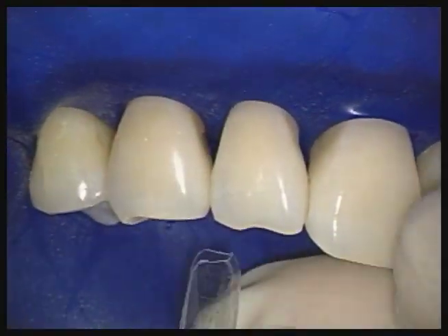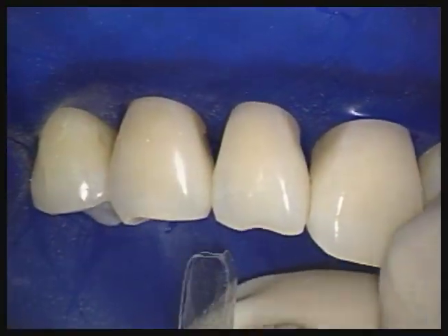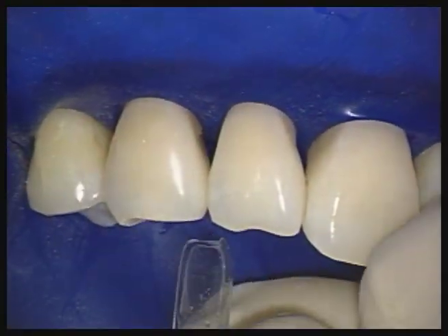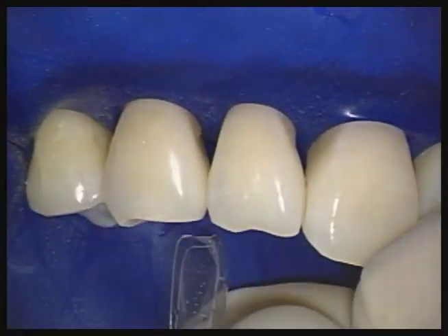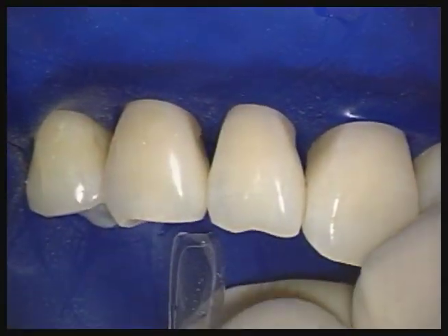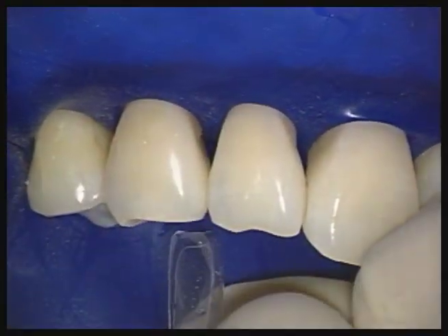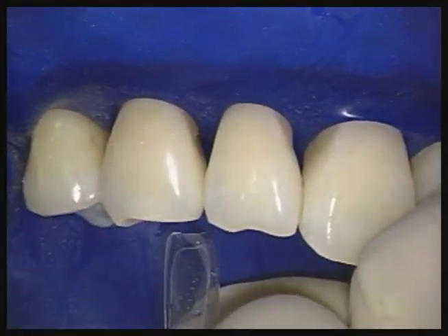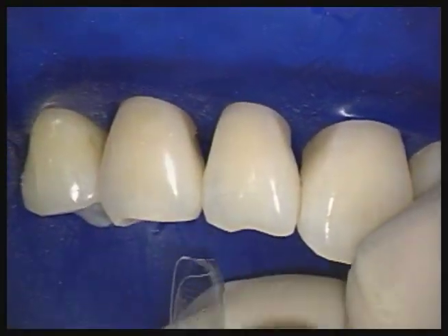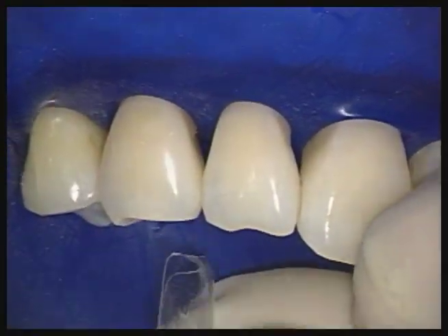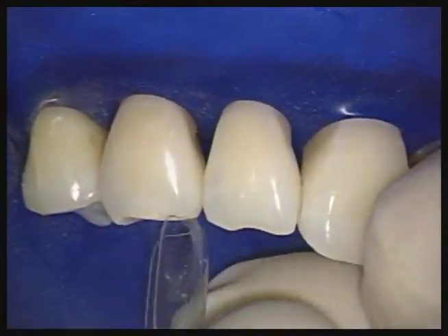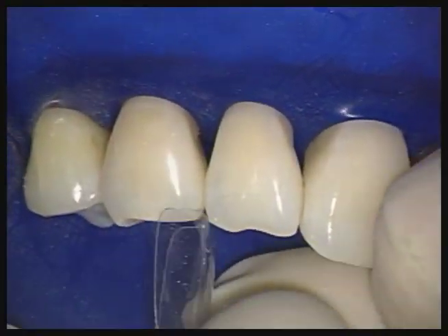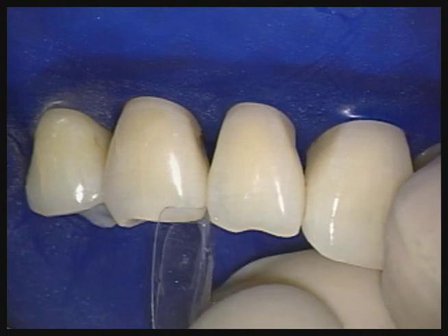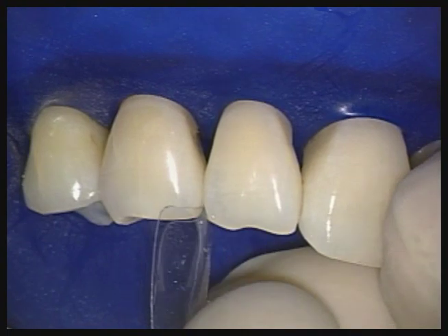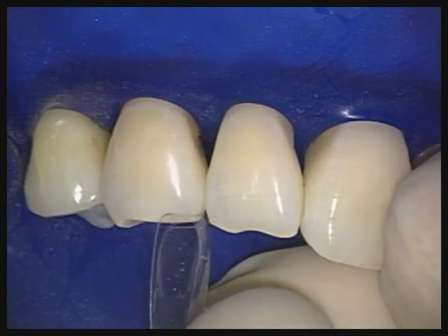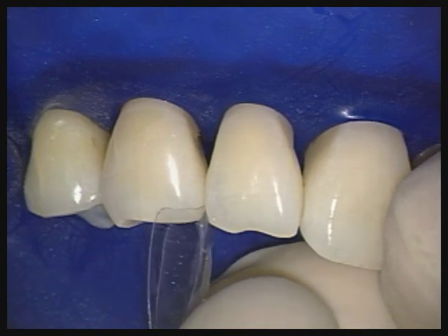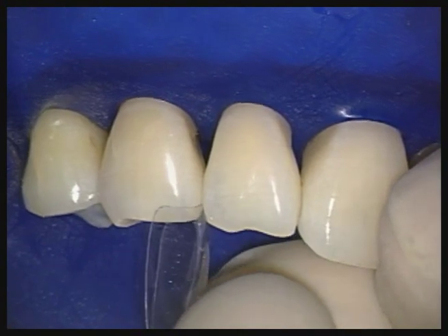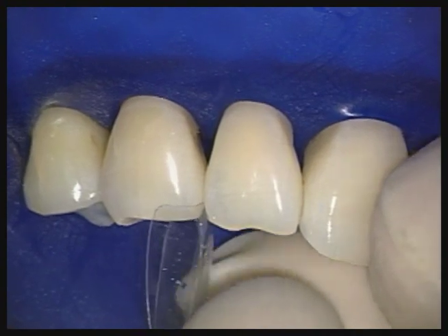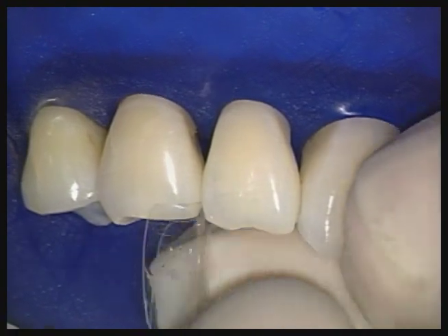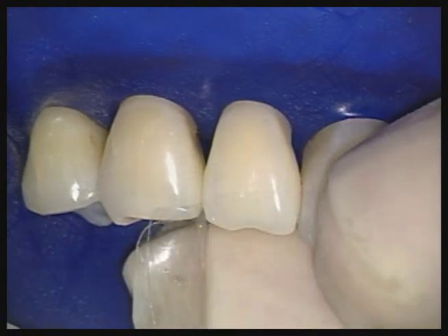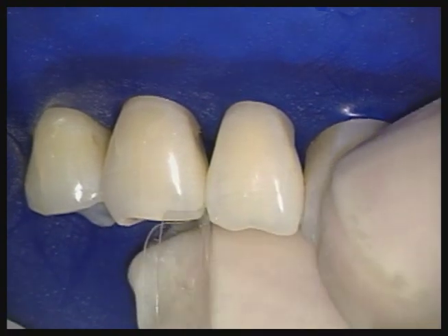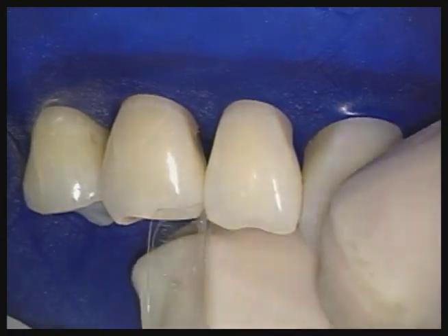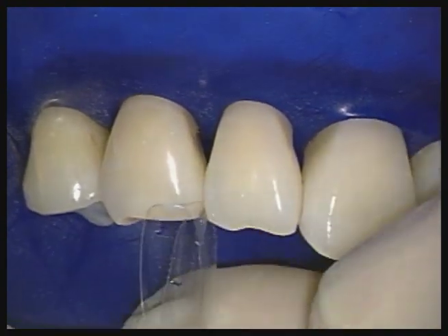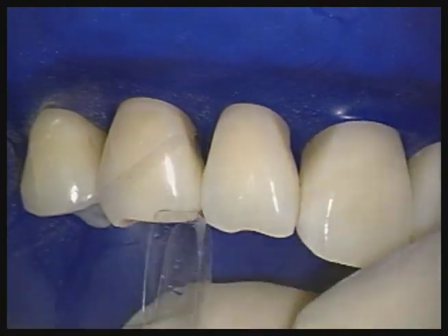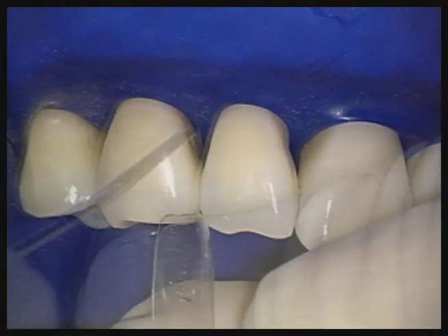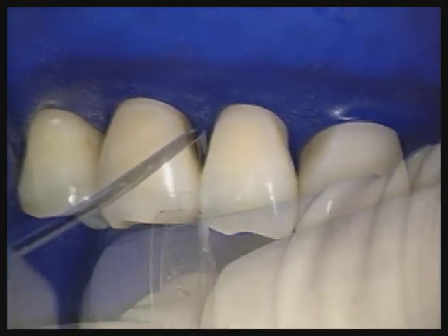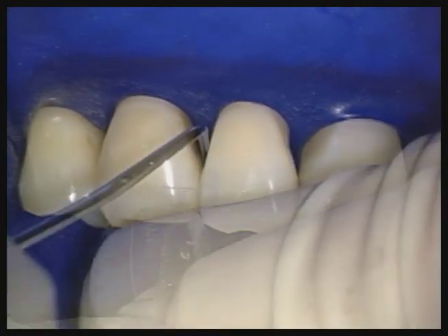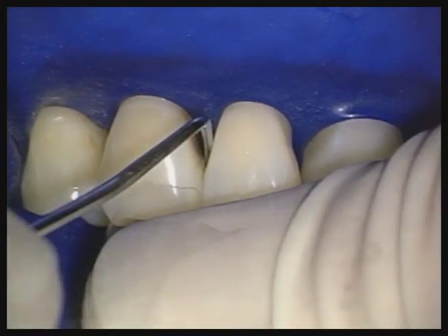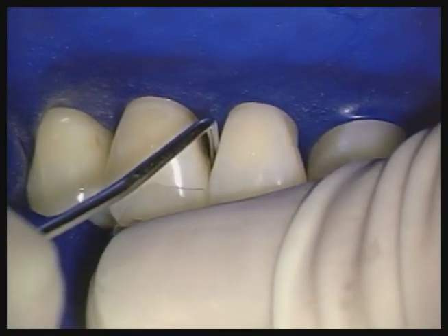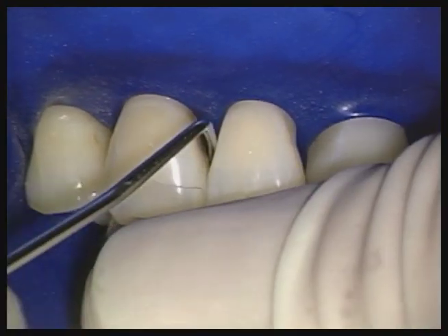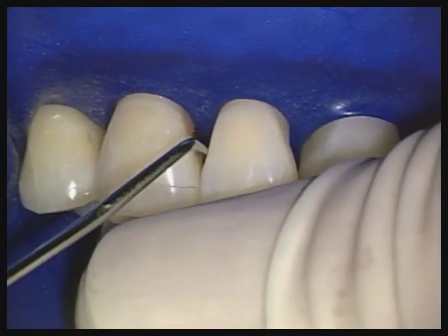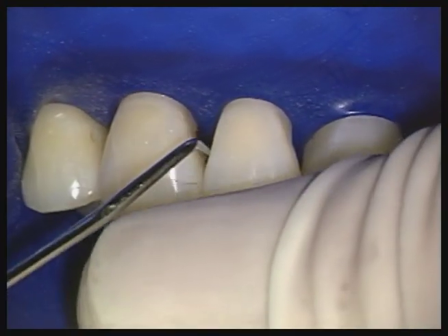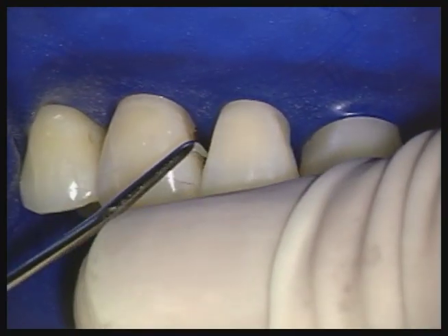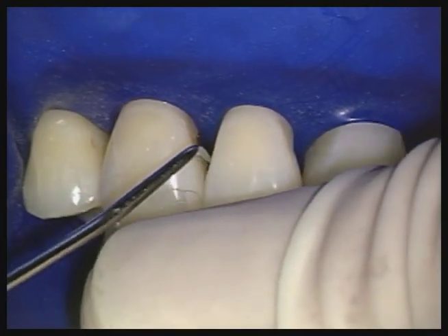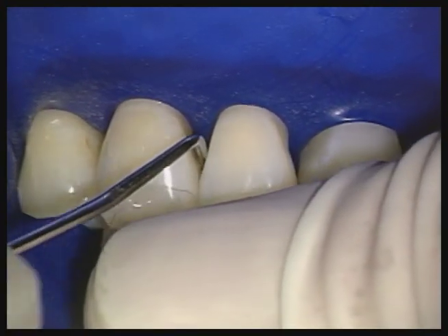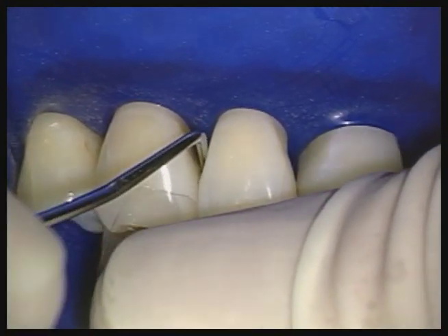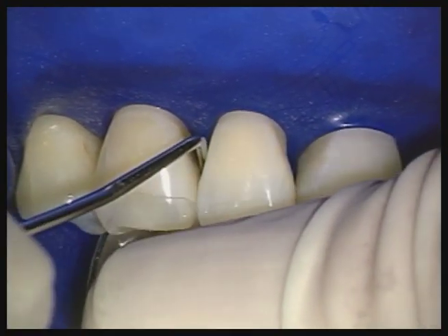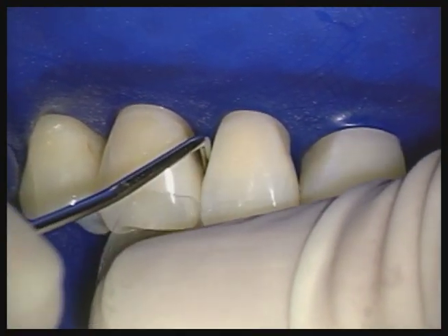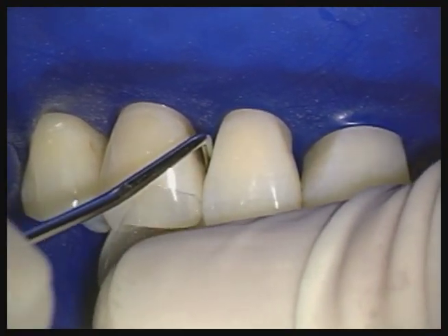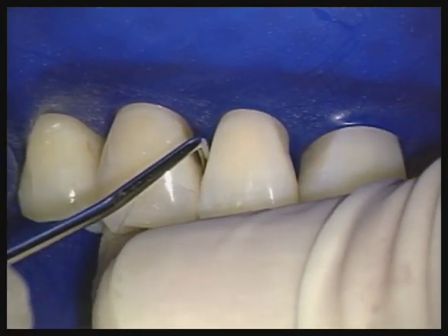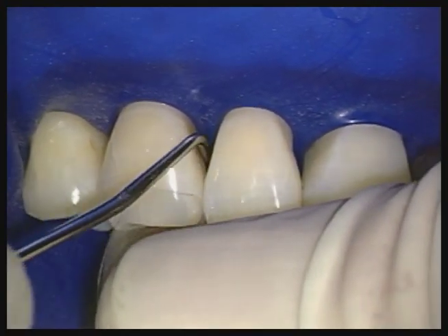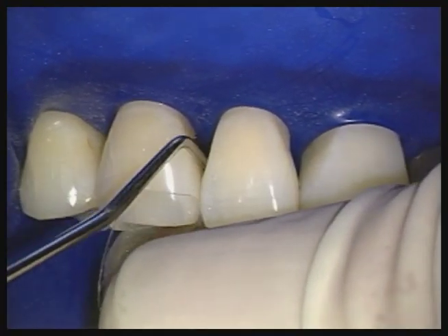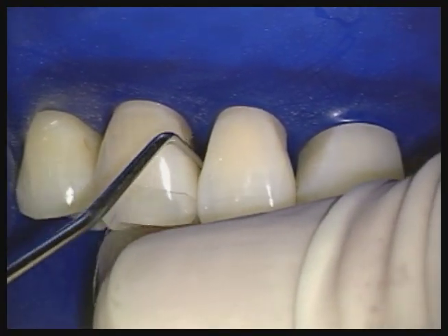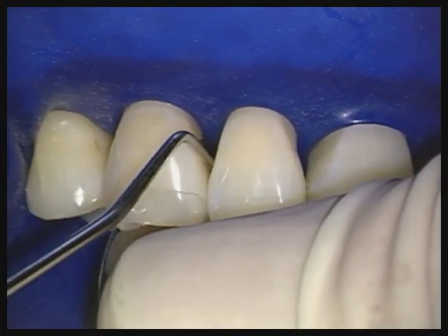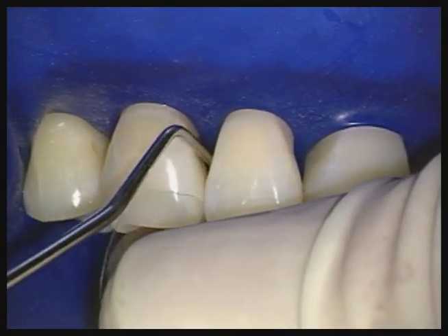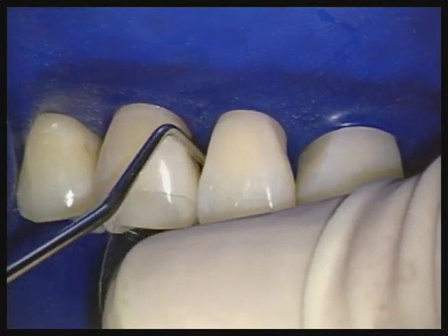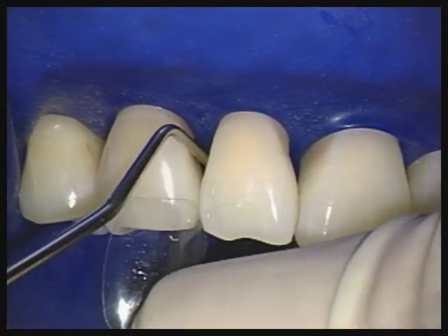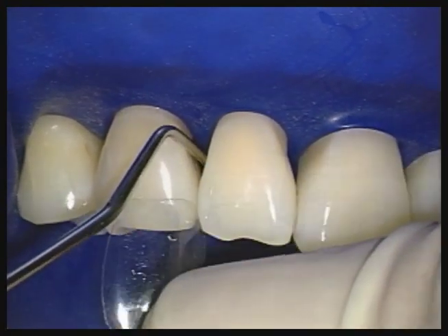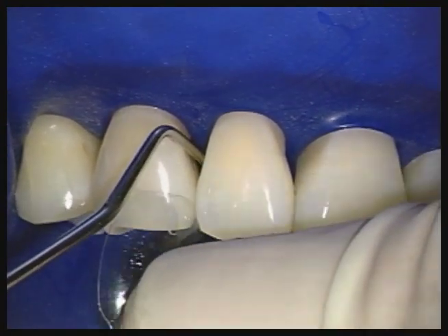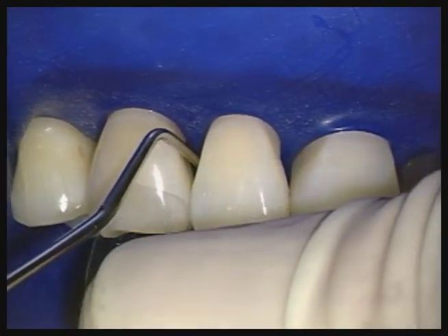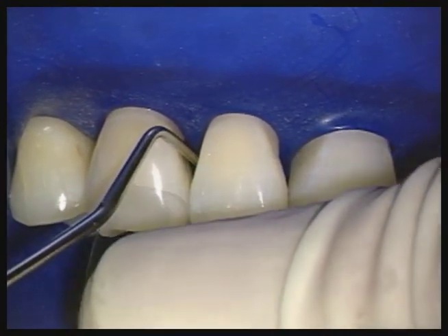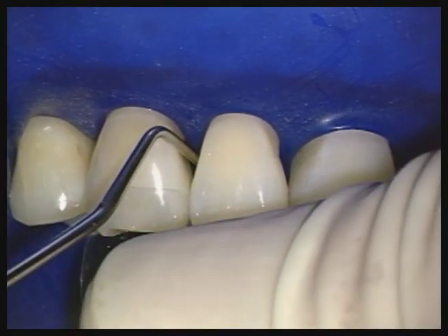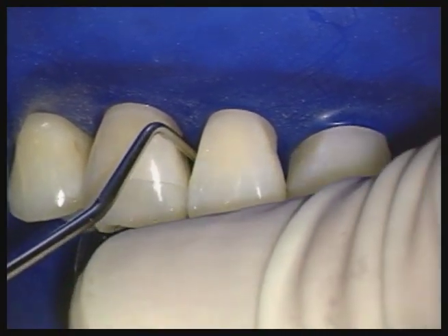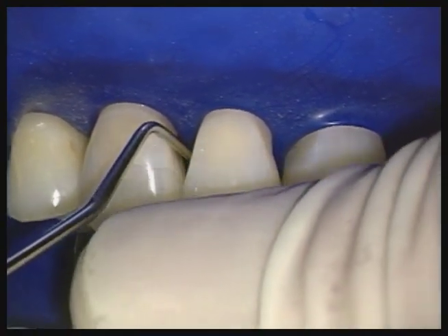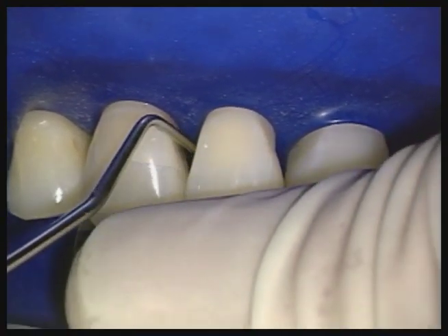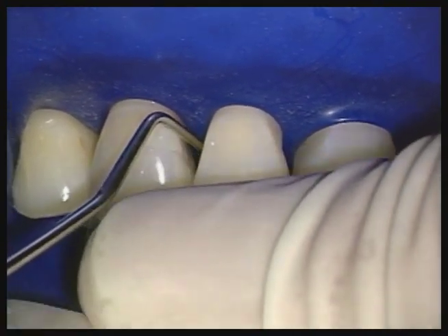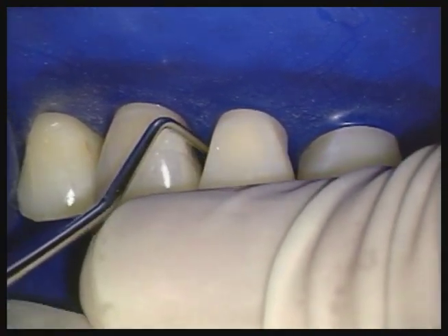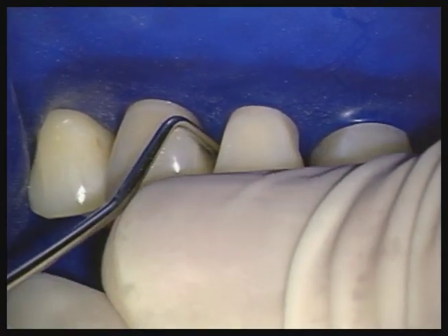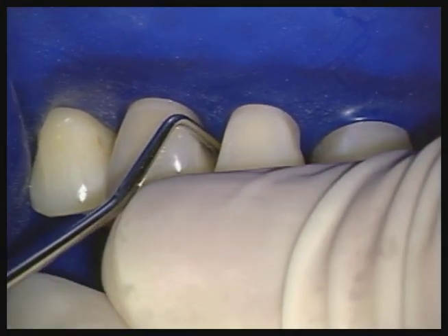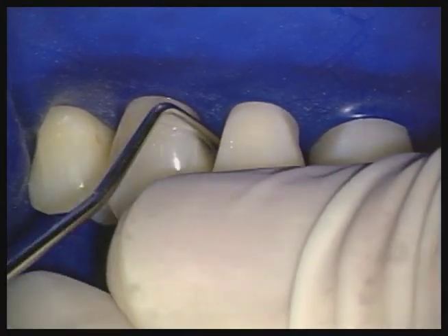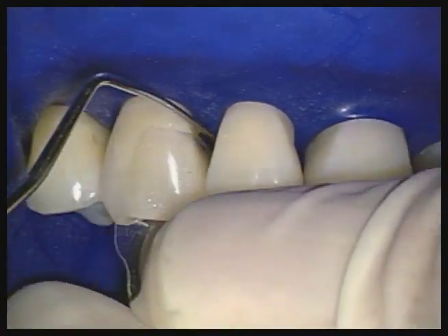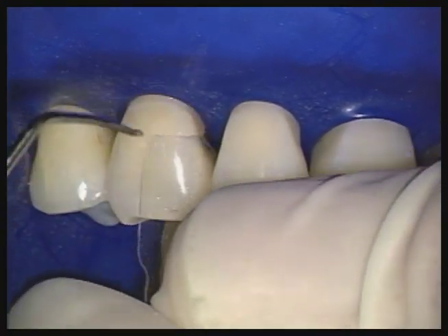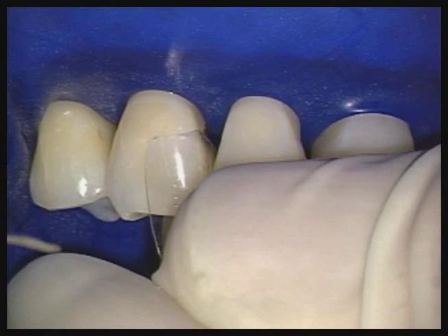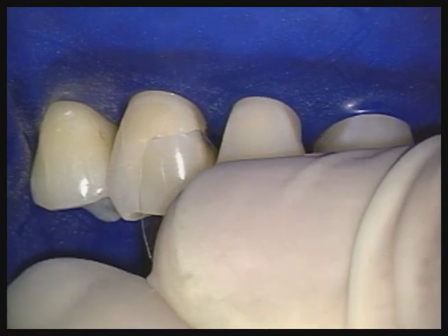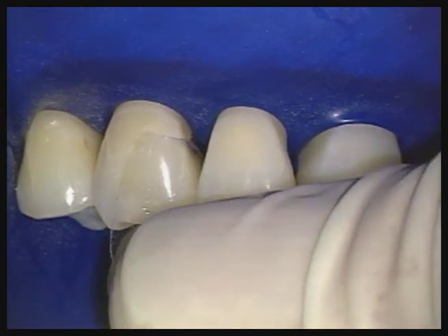Because the clear mylar is more delicate than a metal strip, you will need to gently separate the teeth to be able to place the matrix.